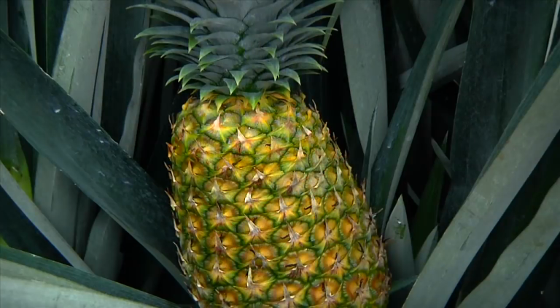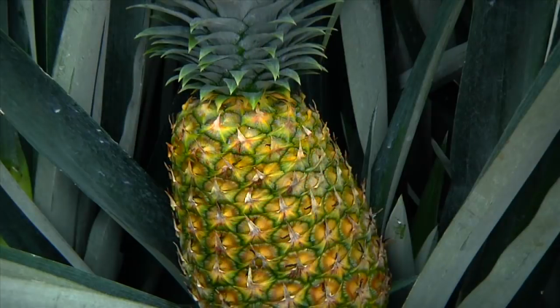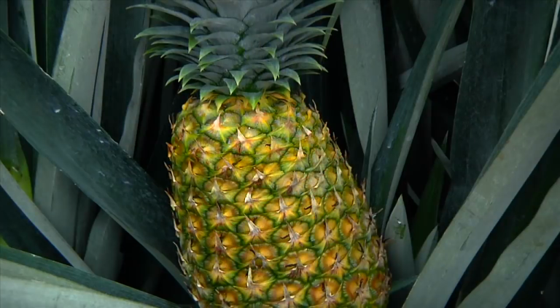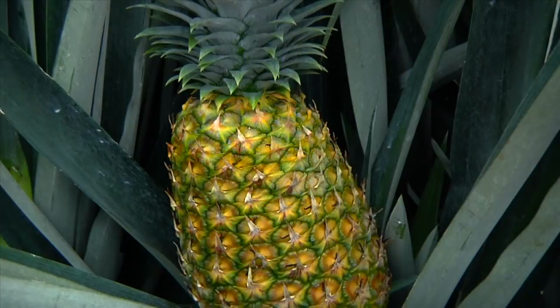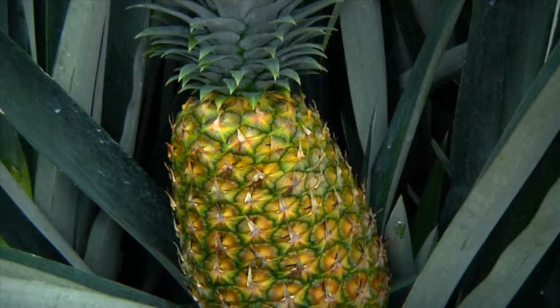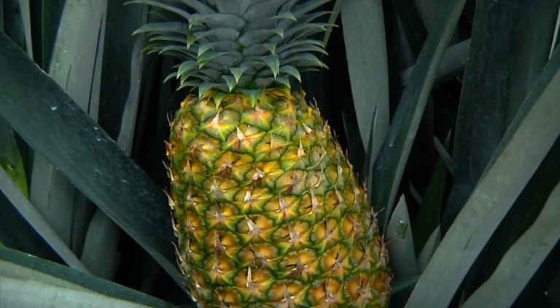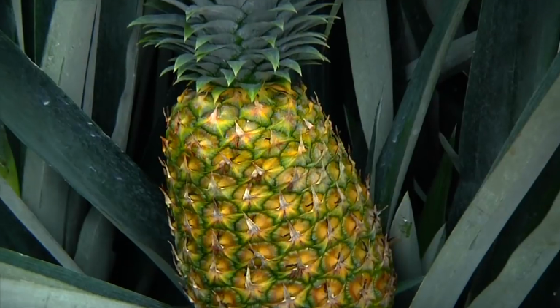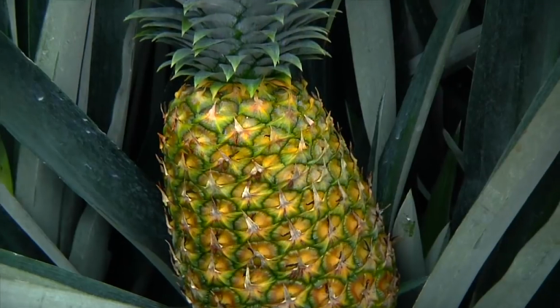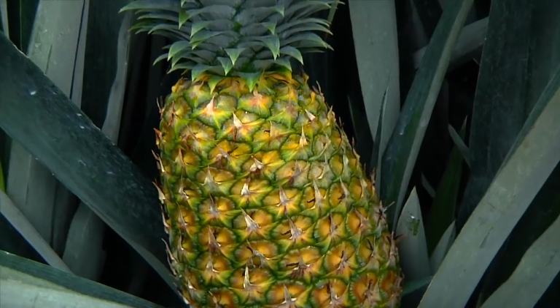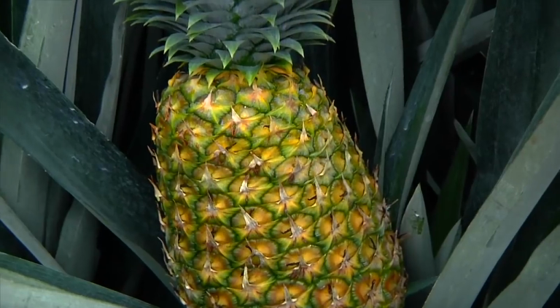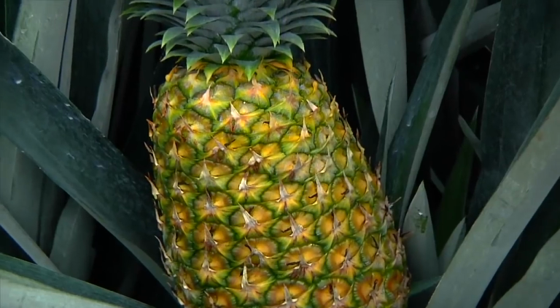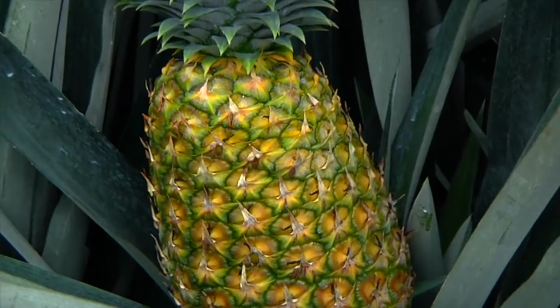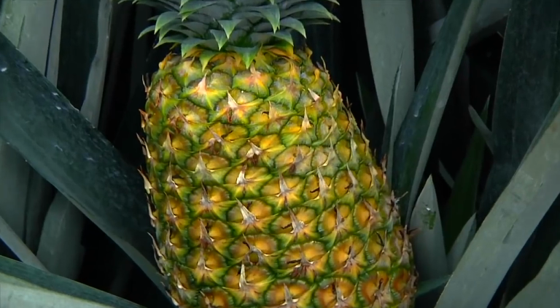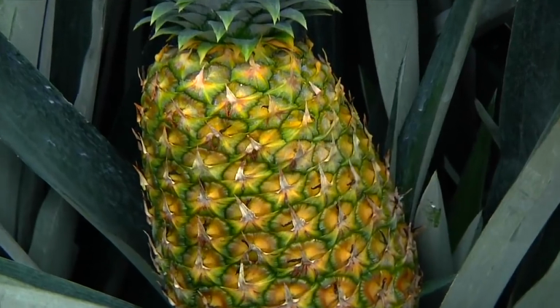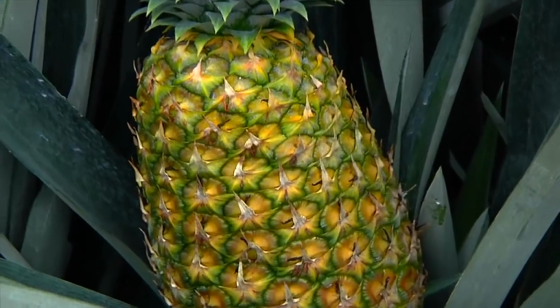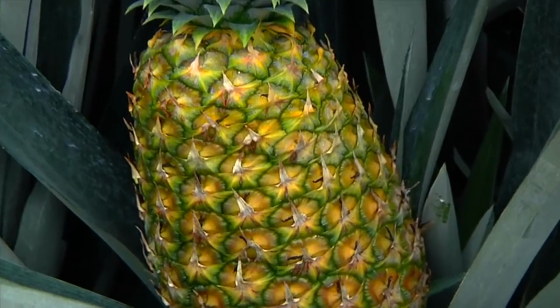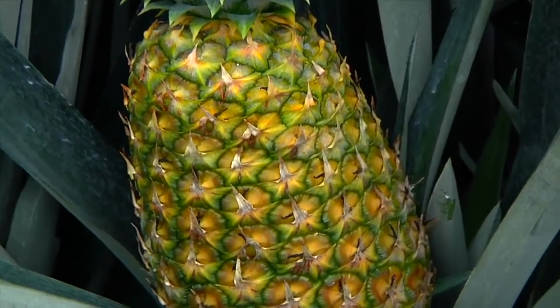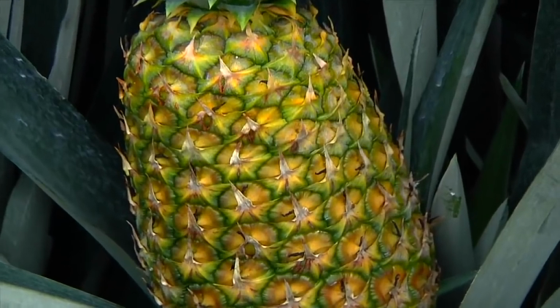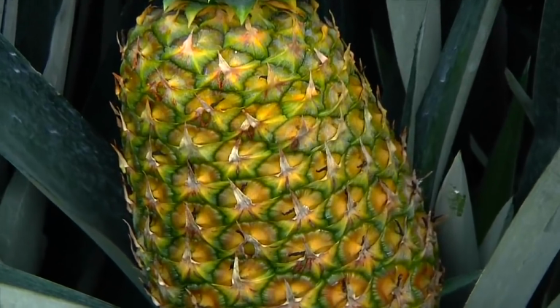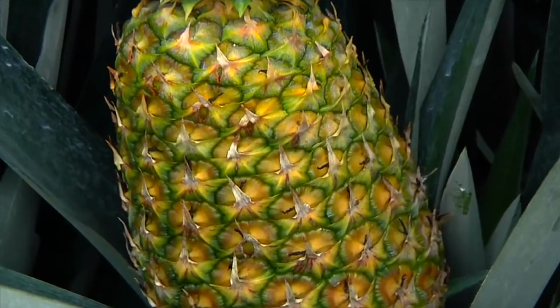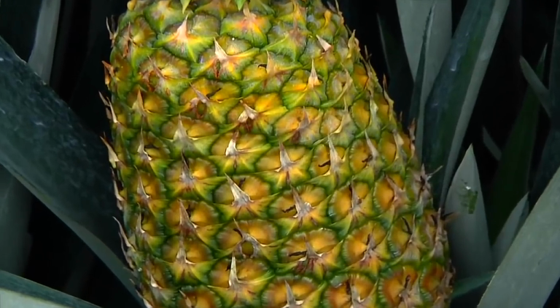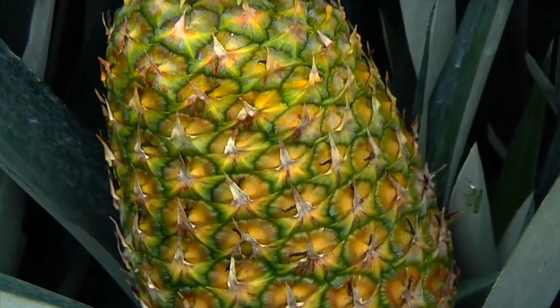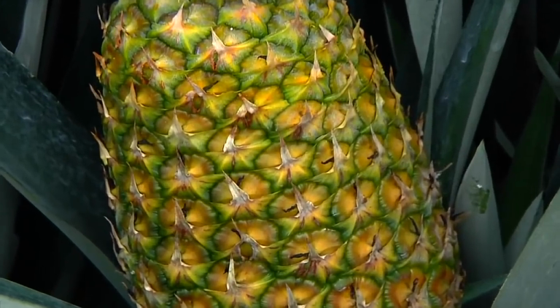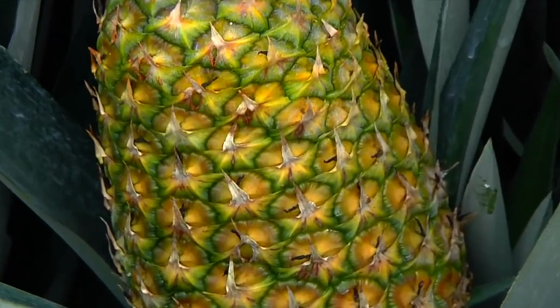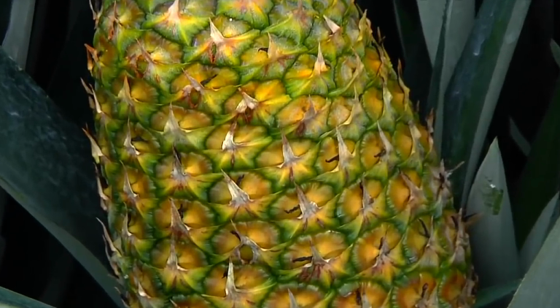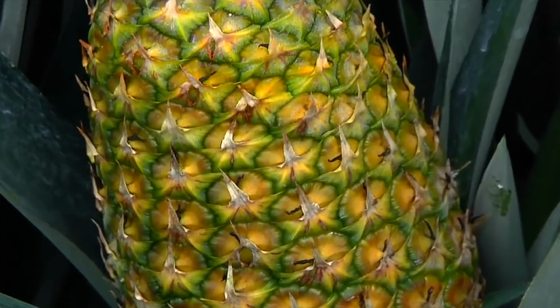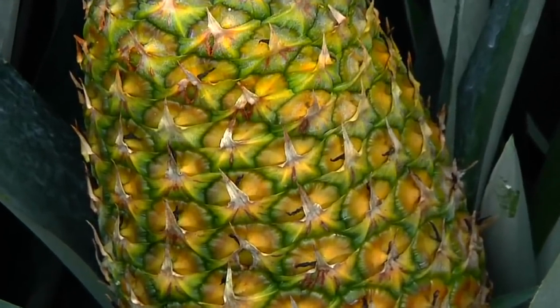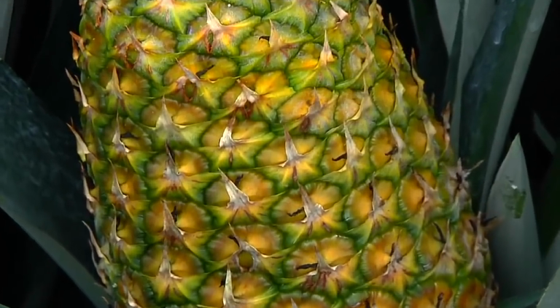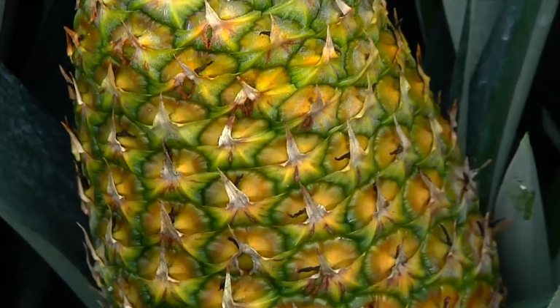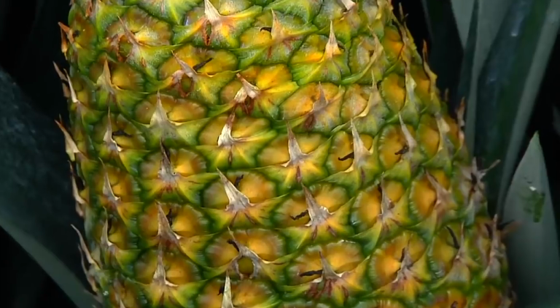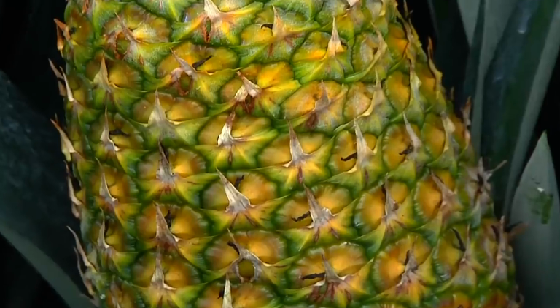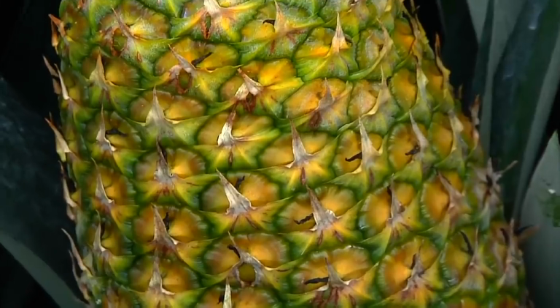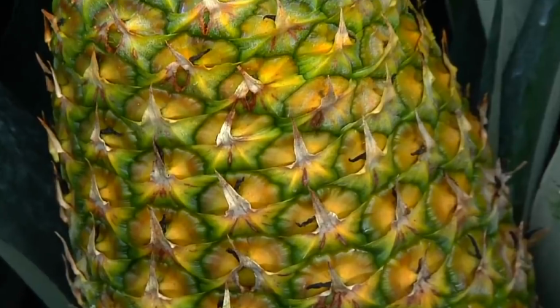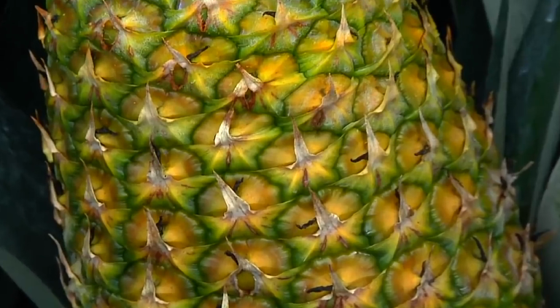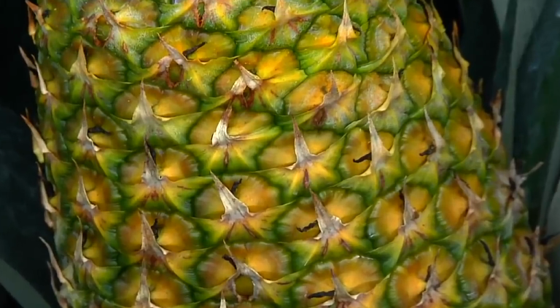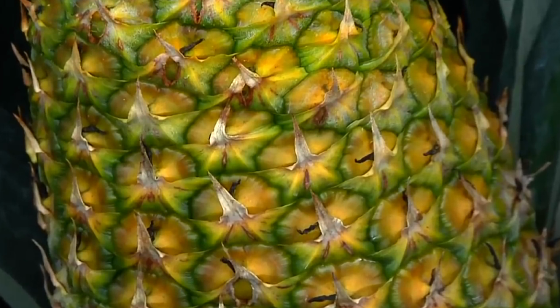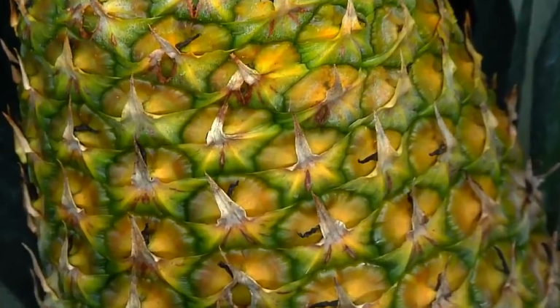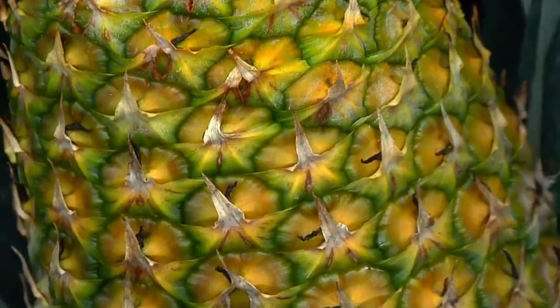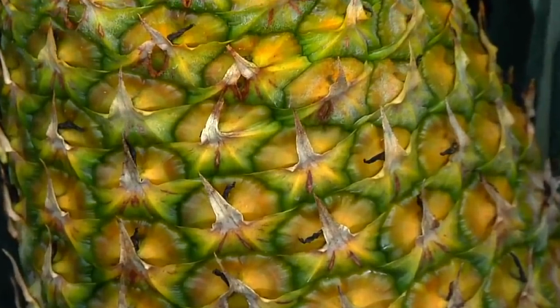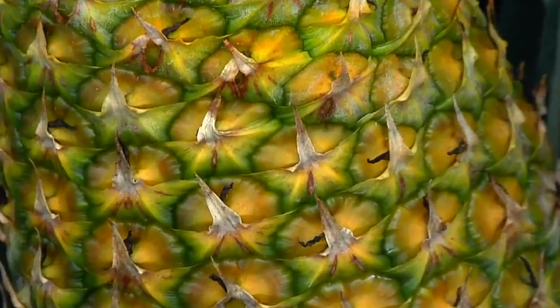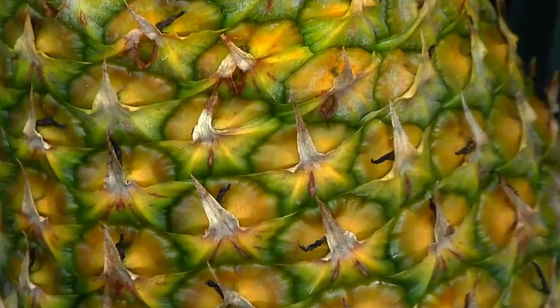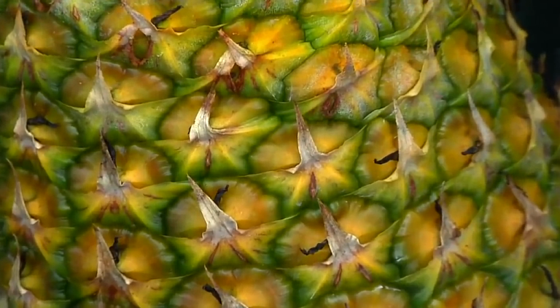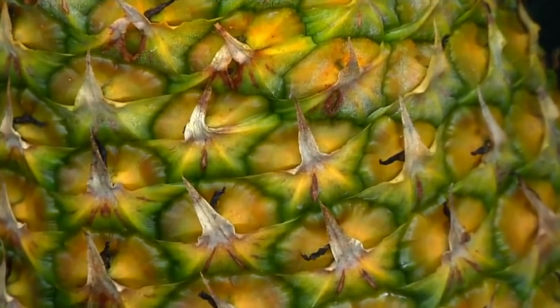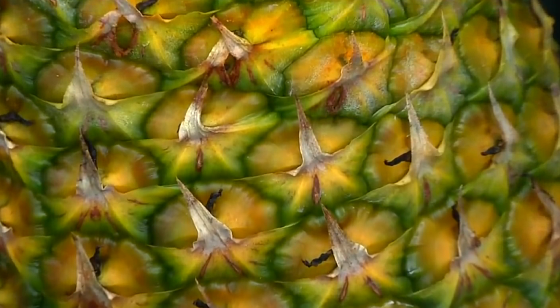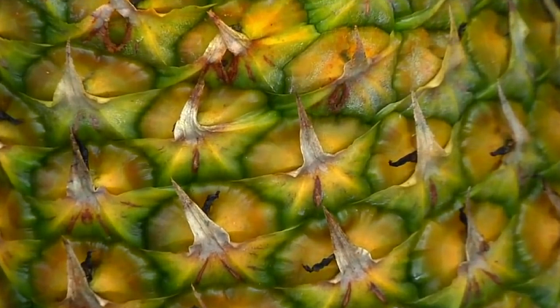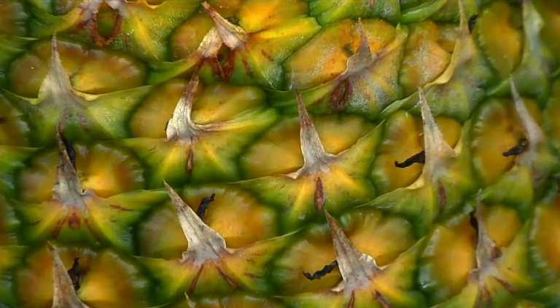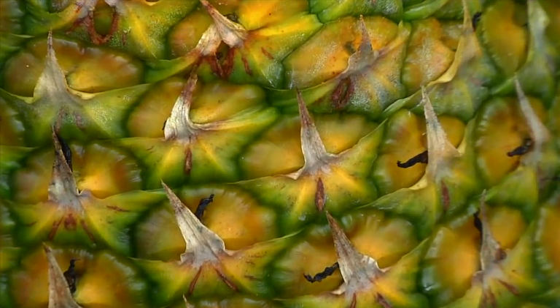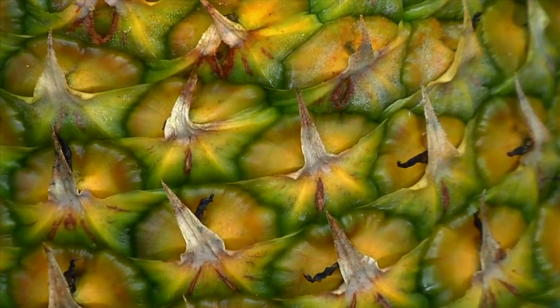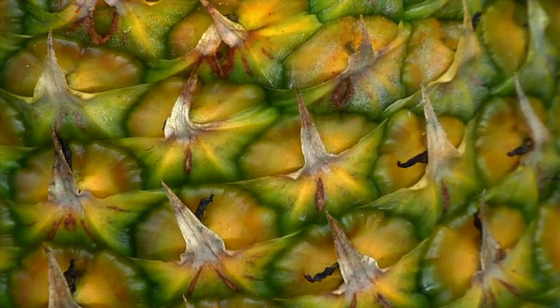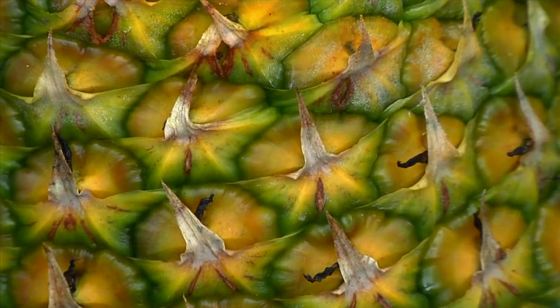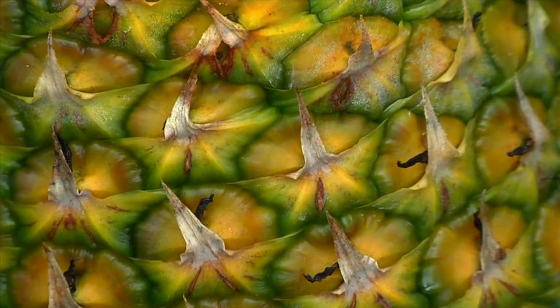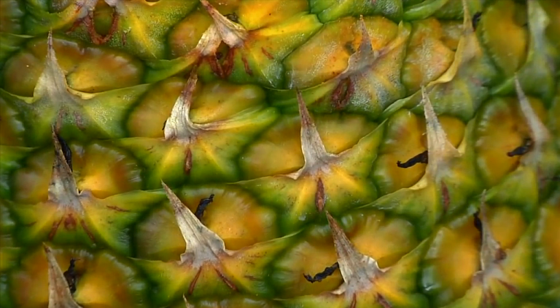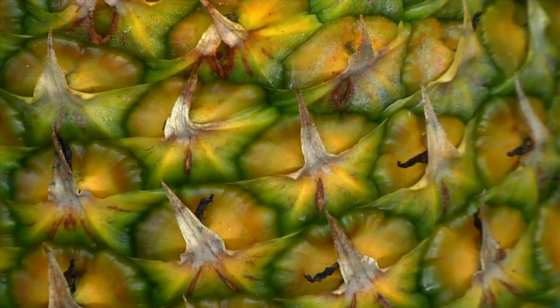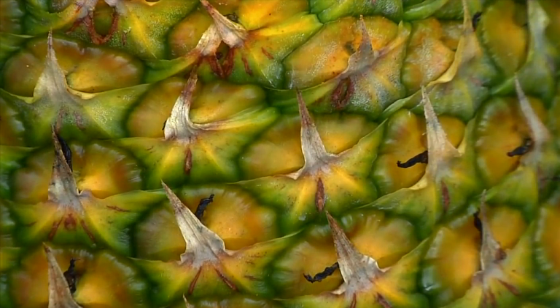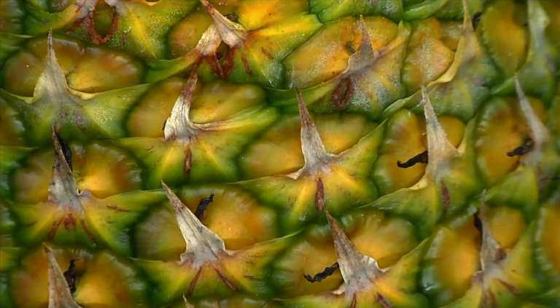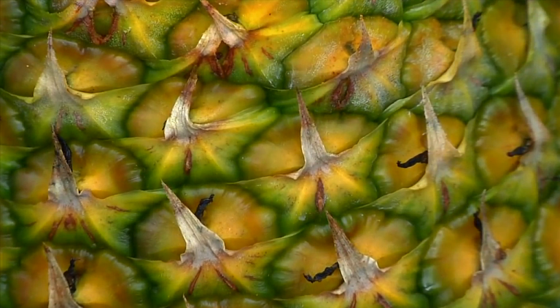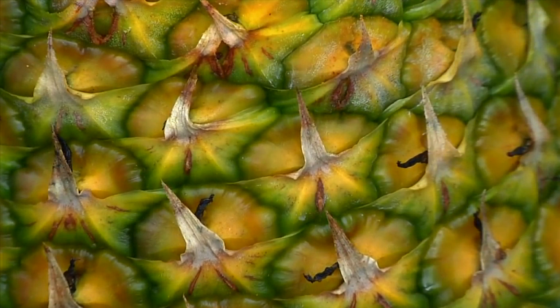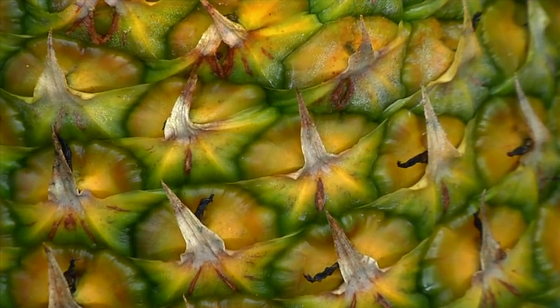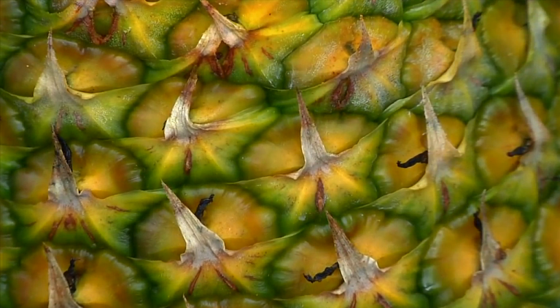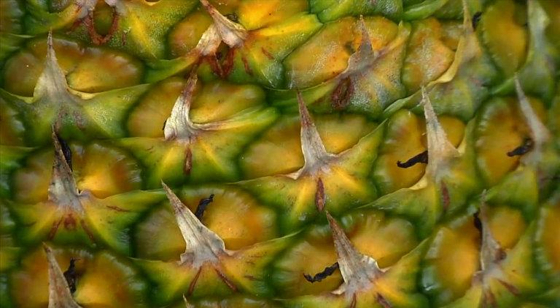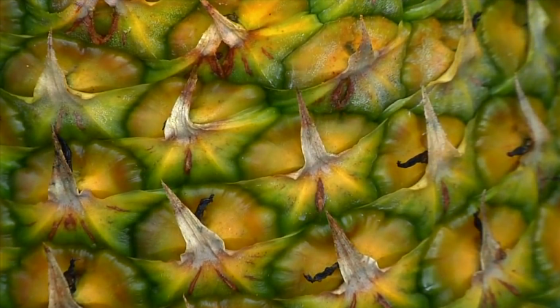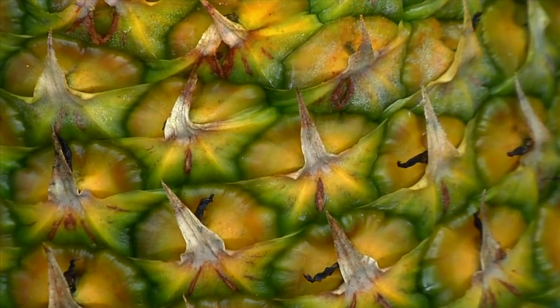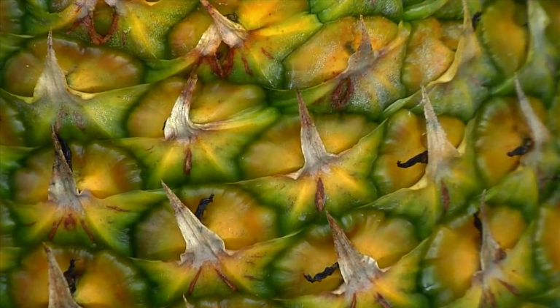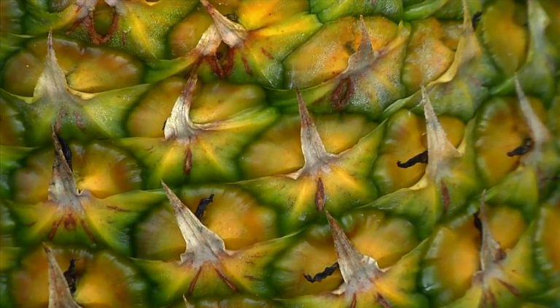The ripe pineapple has a leathery, inedible crust with square eyes. These eyes are what are left of the individual flowers.